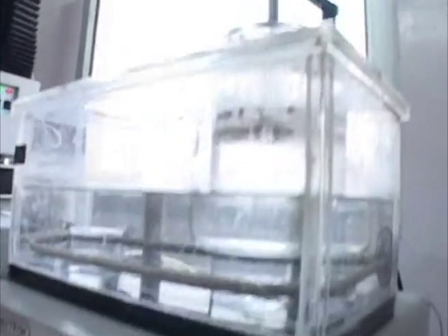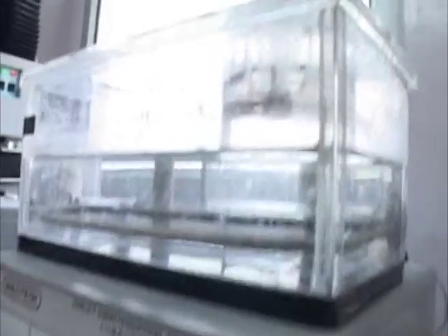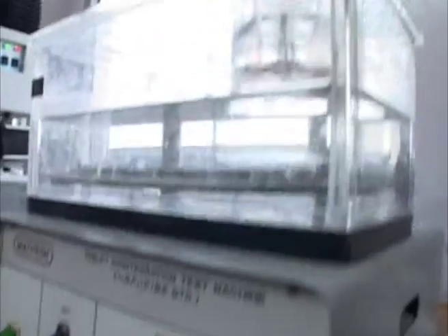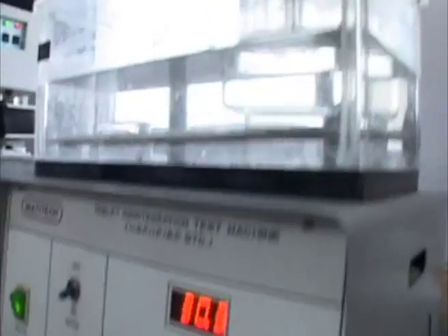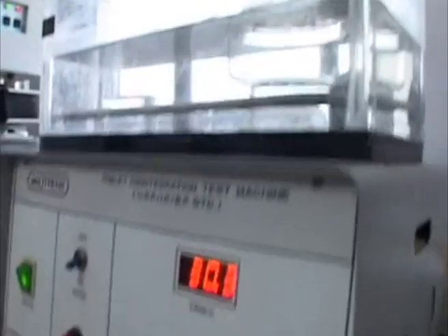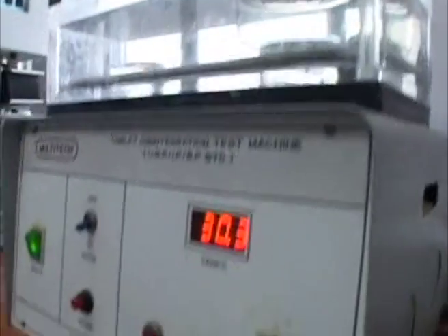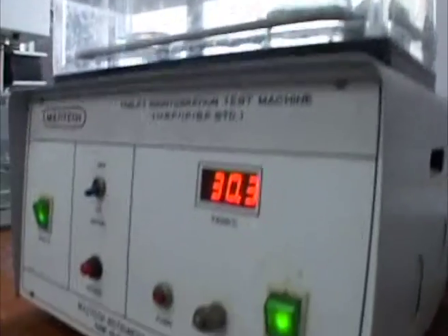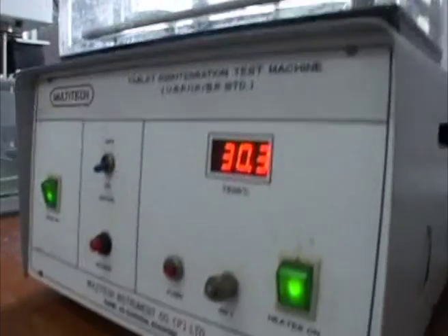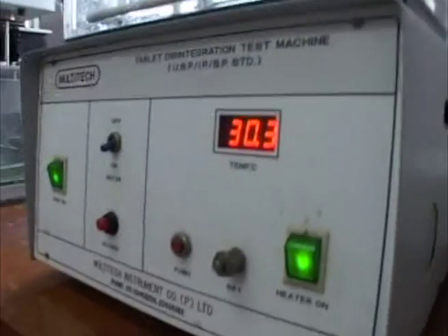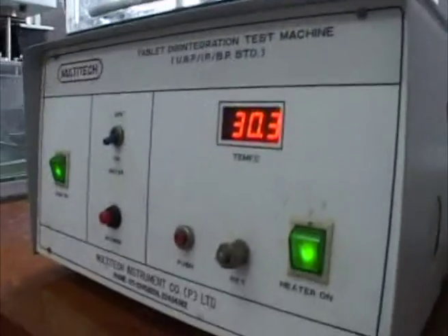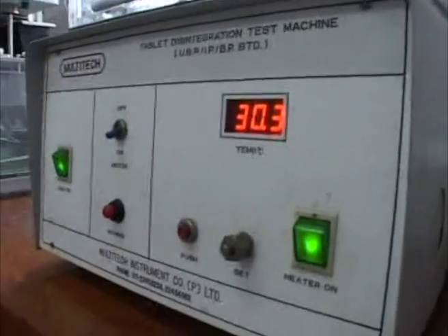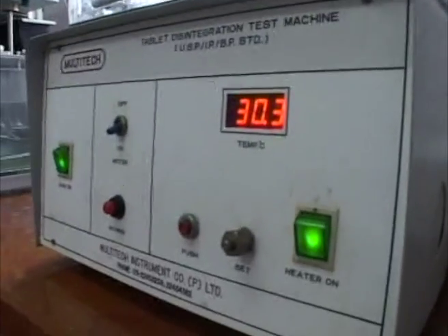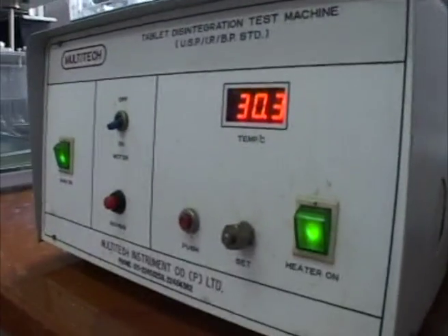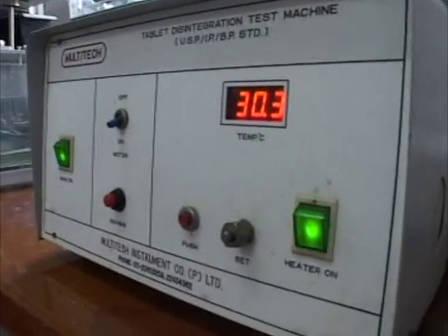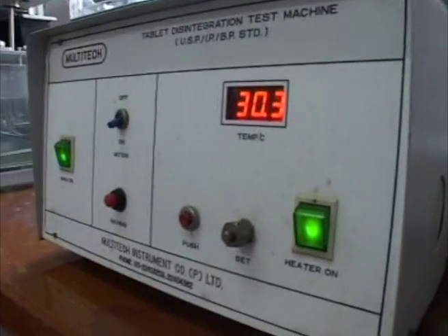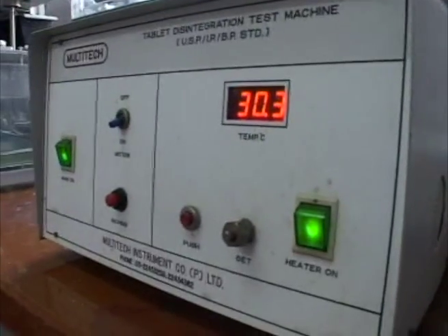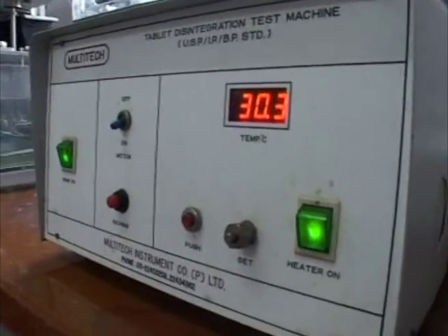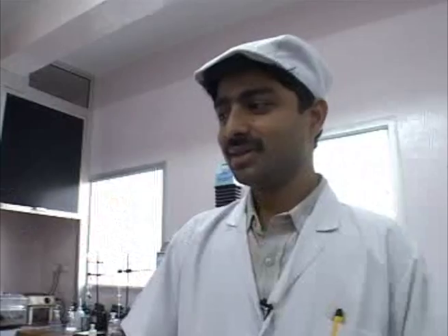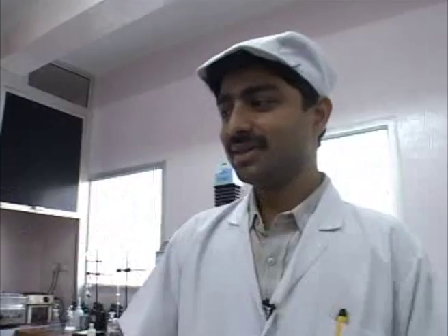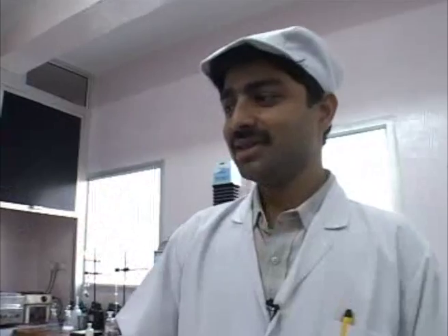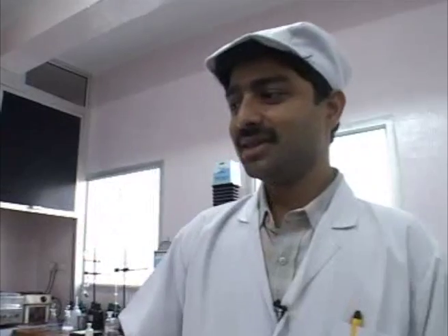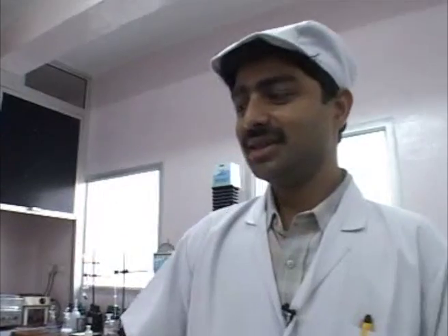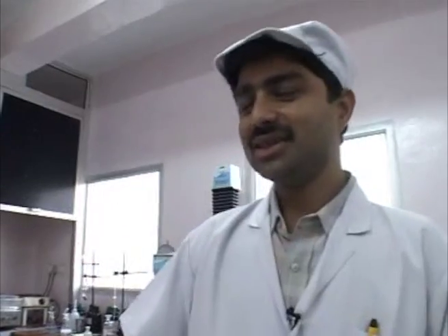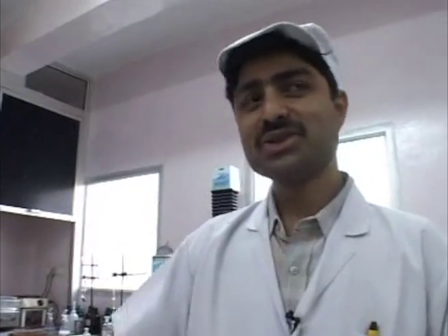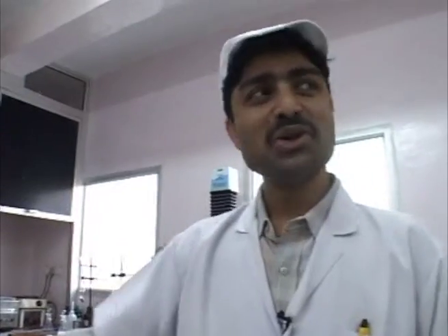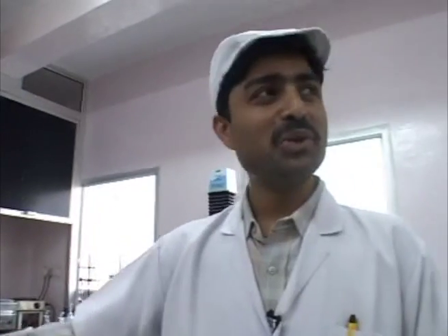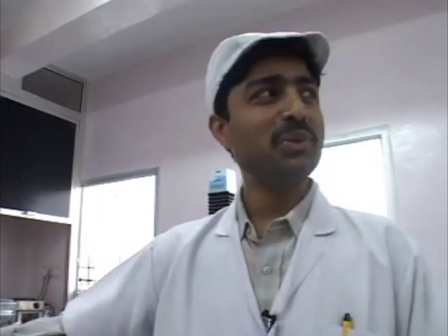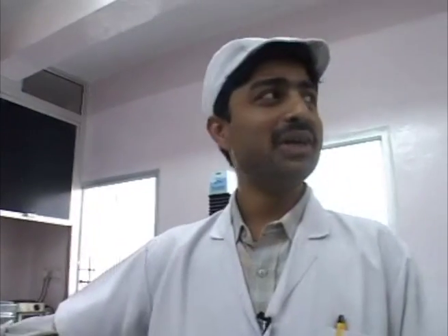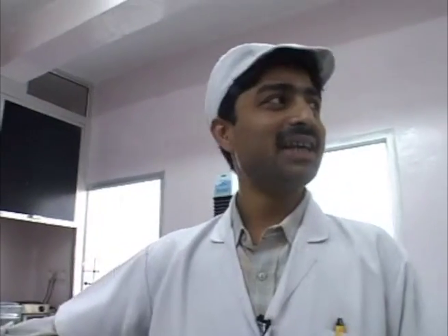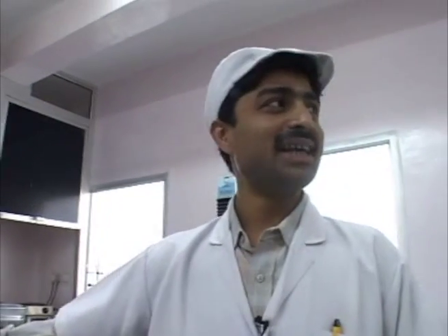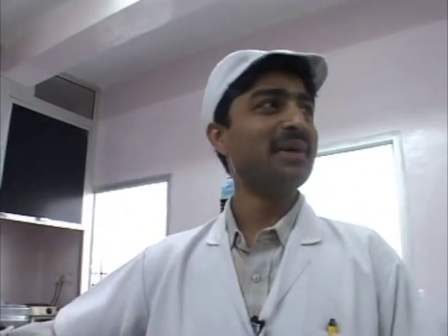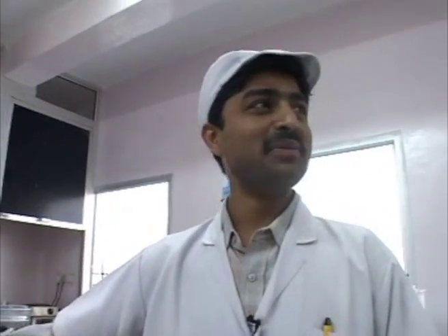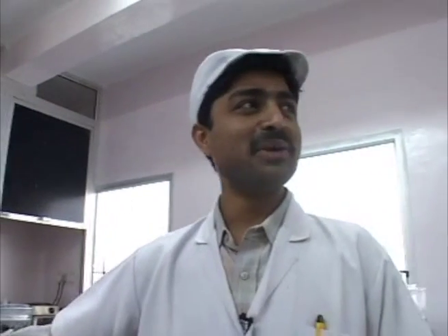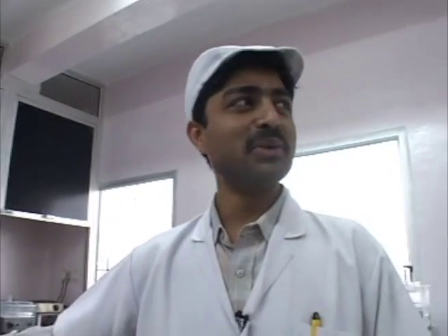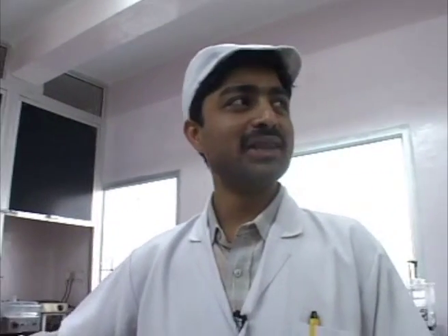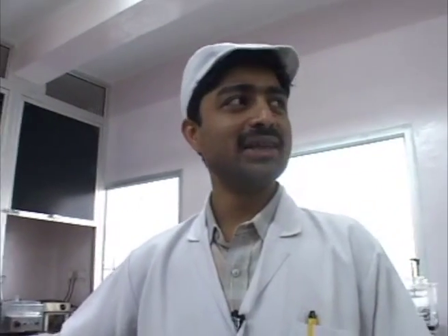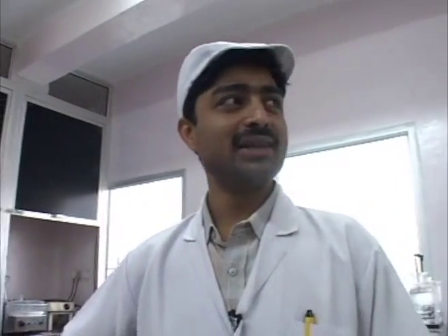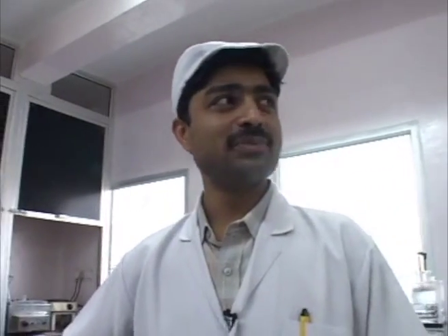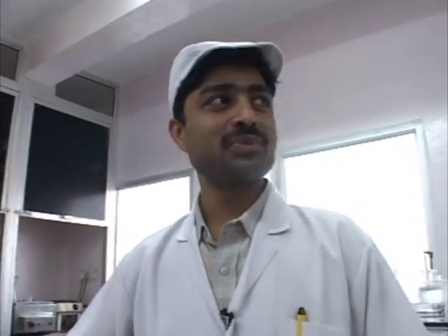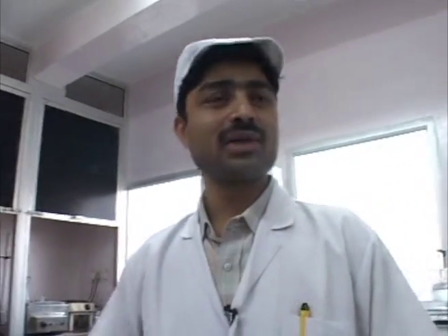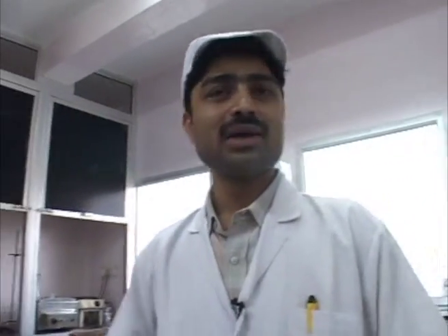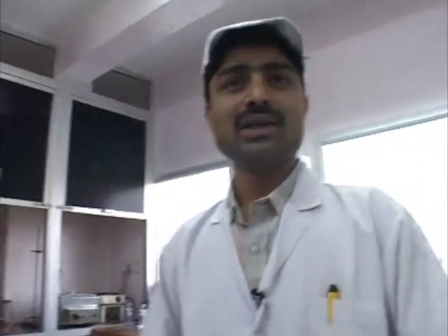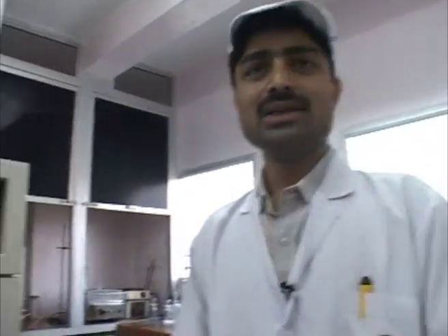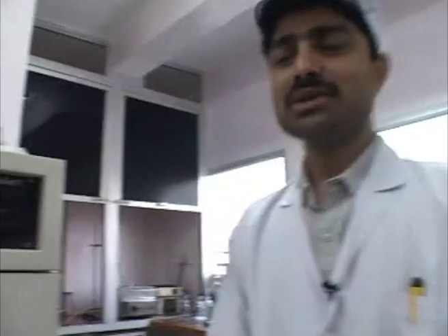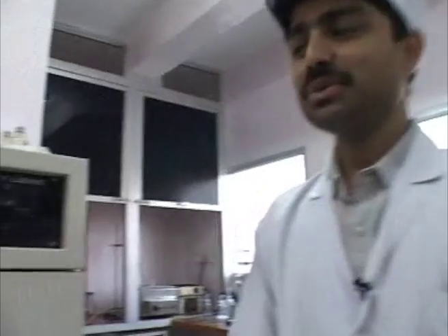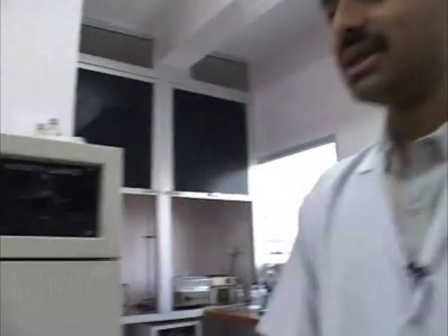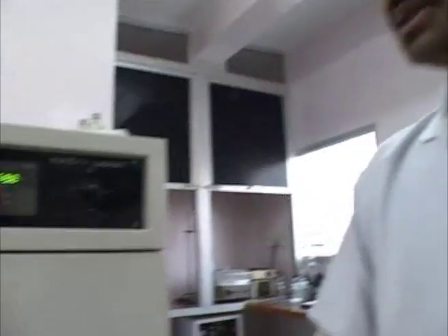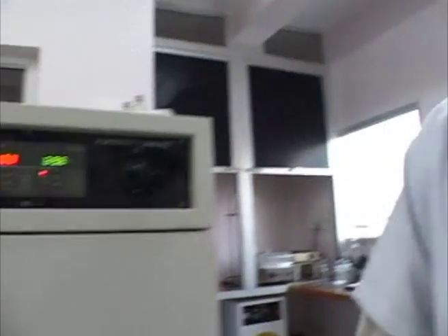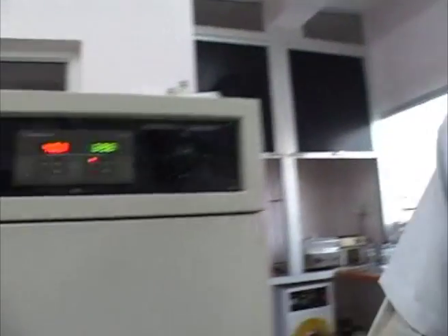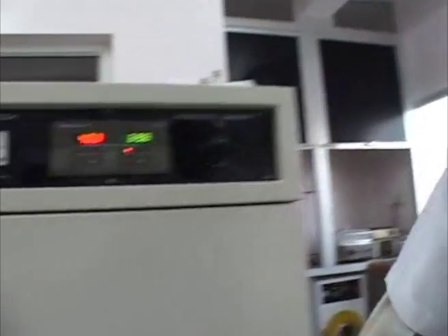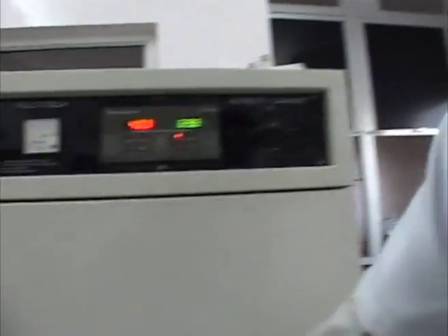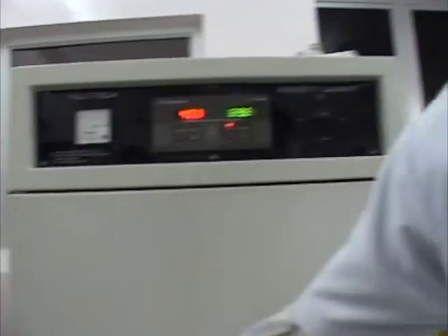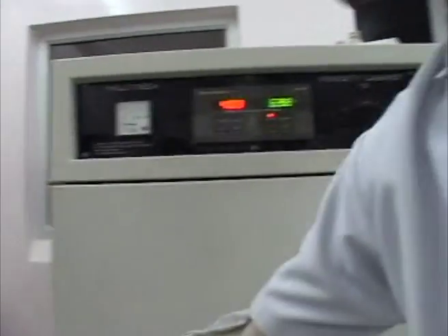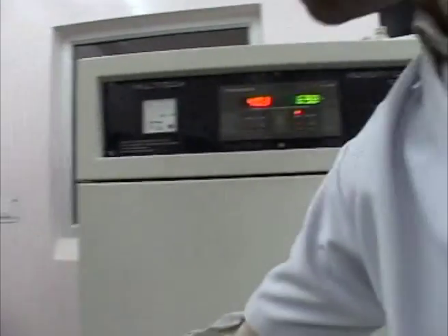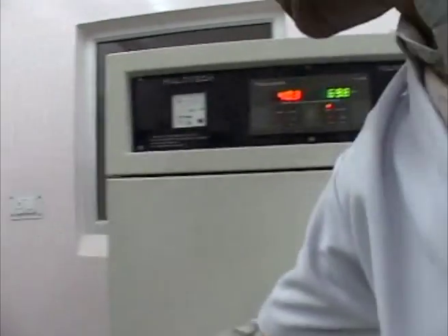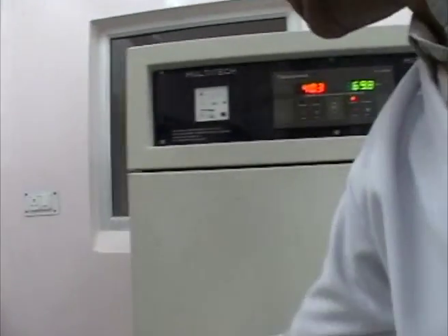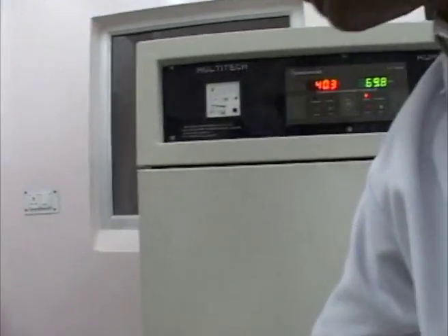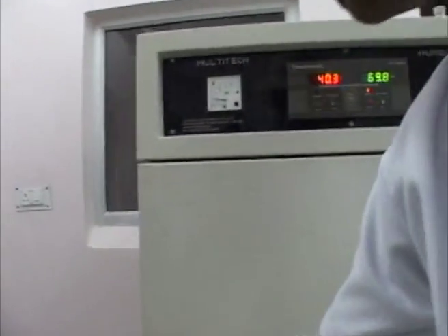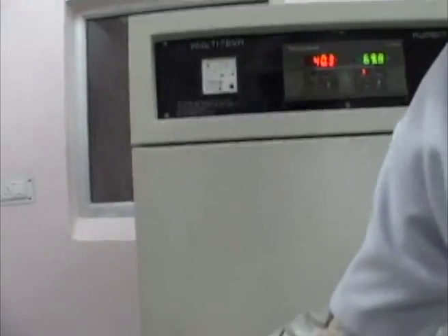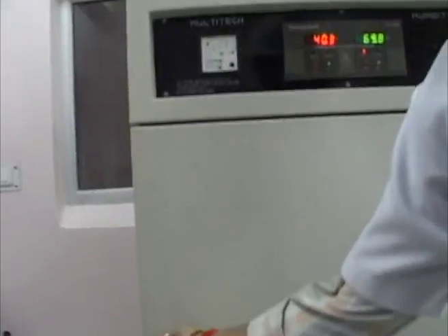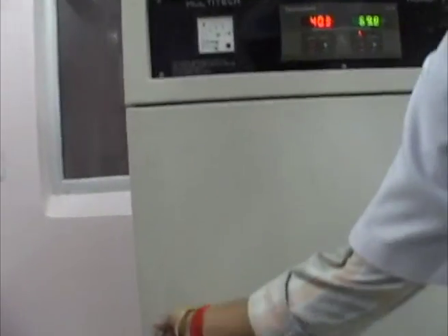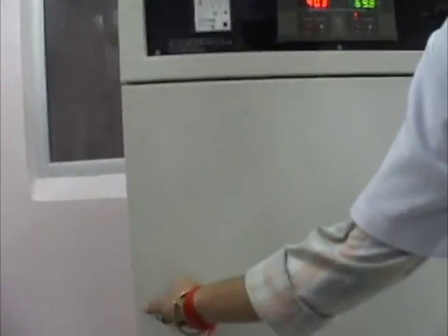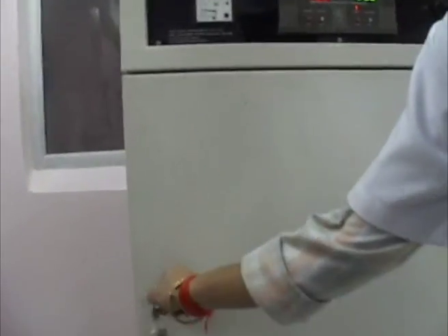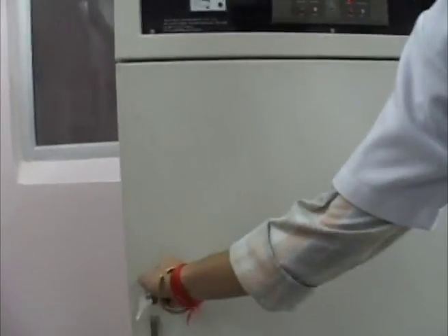This is called a humidity cabinet. It is used for stability studies of products.